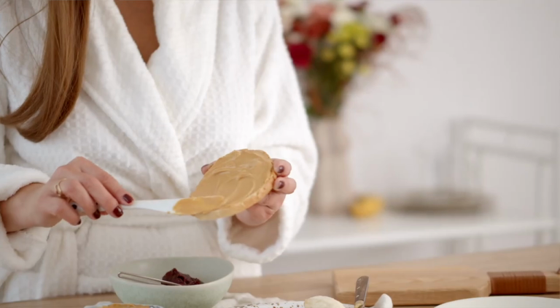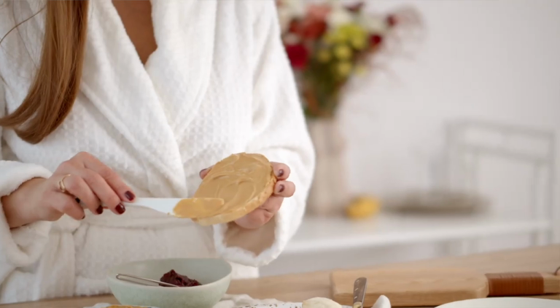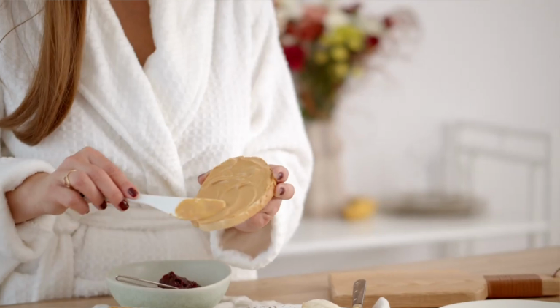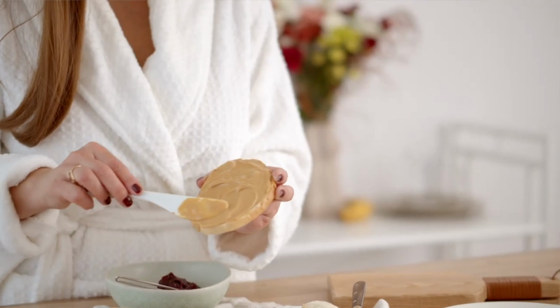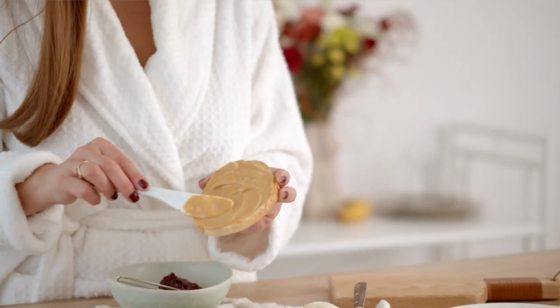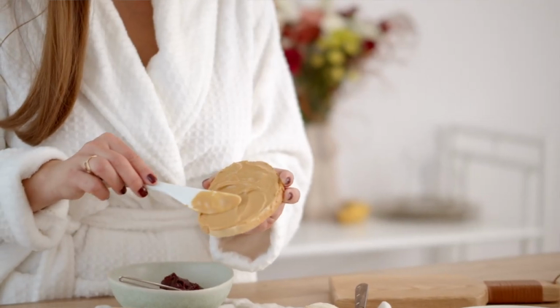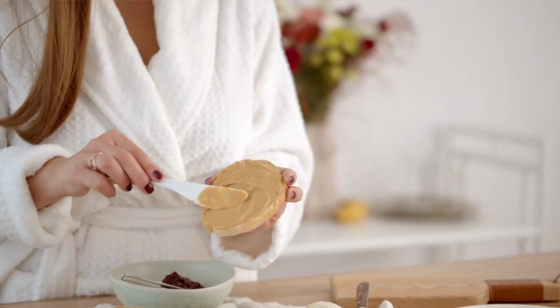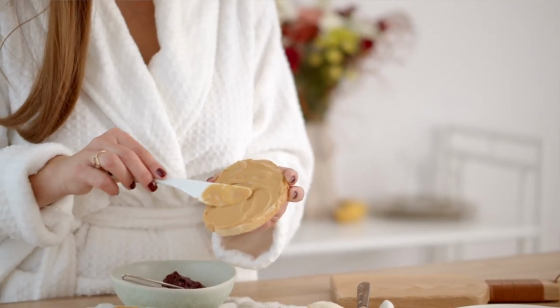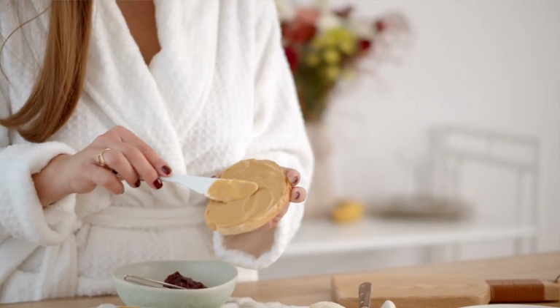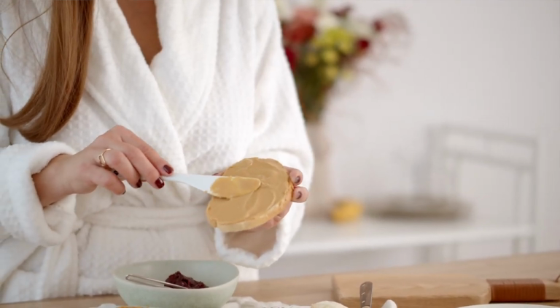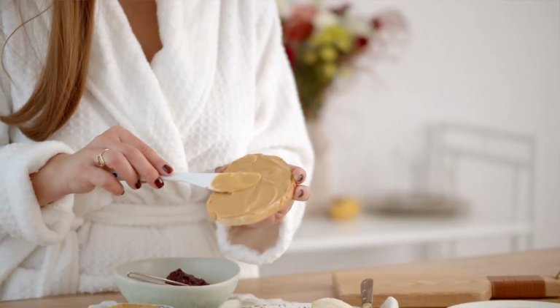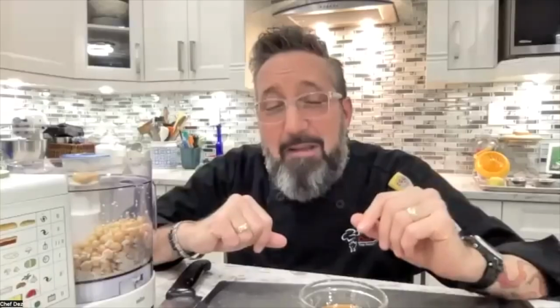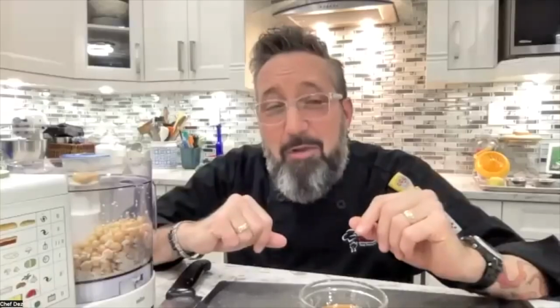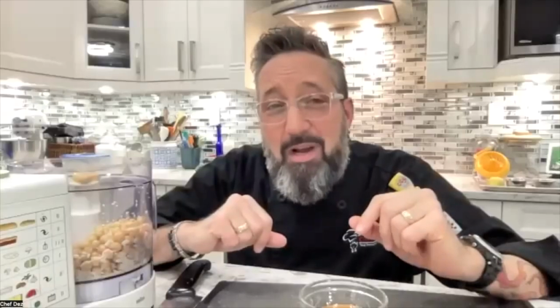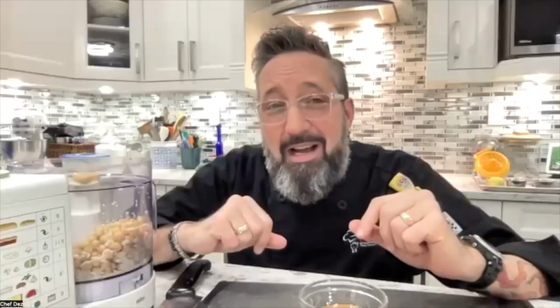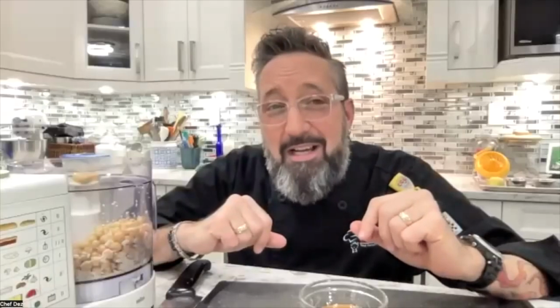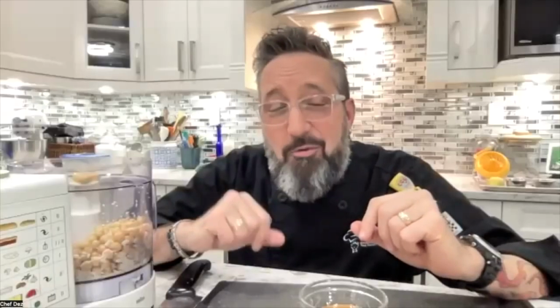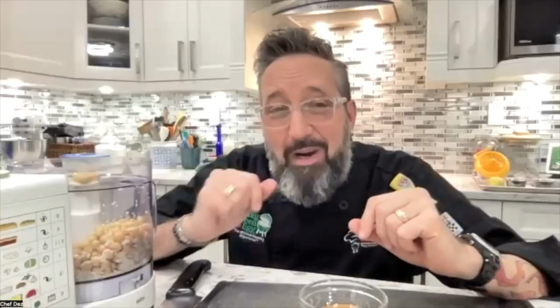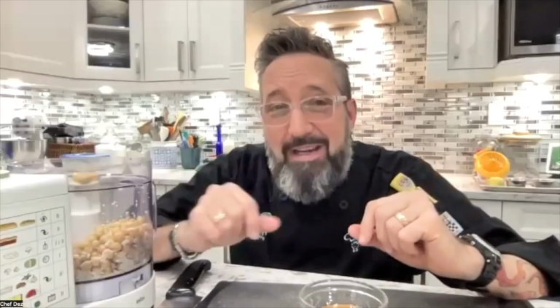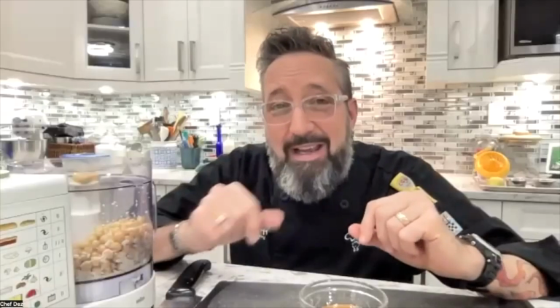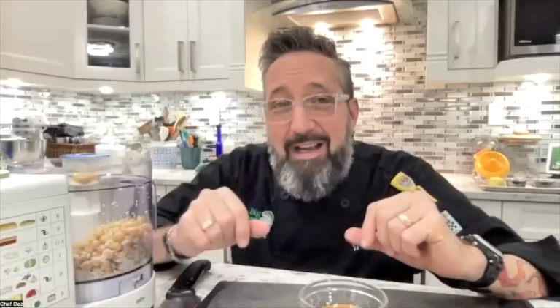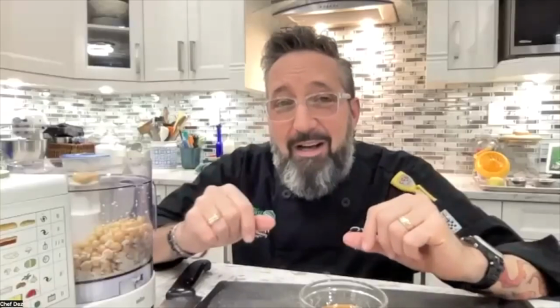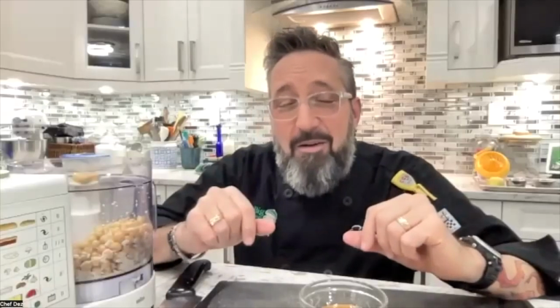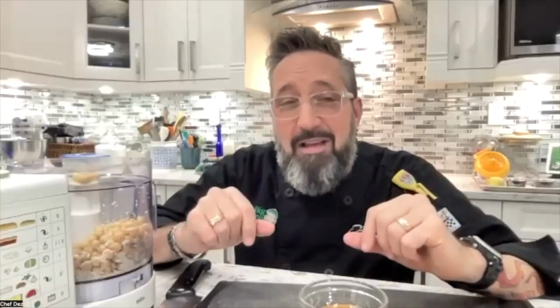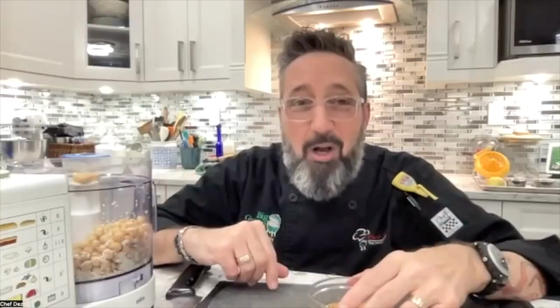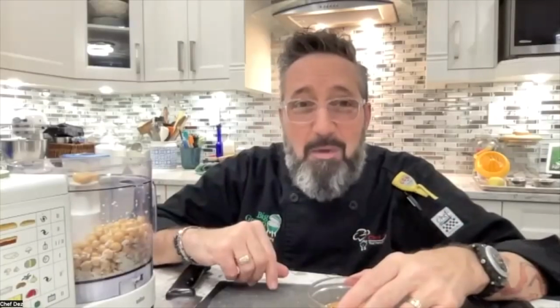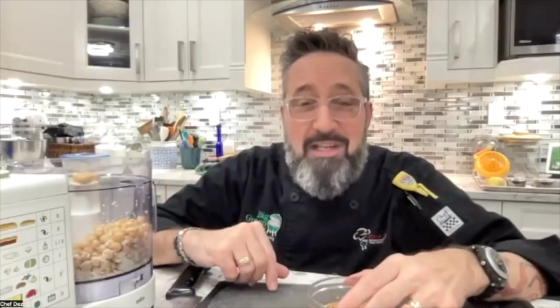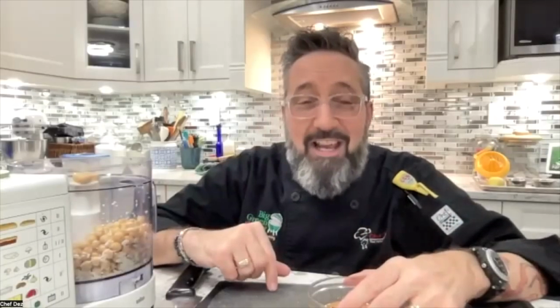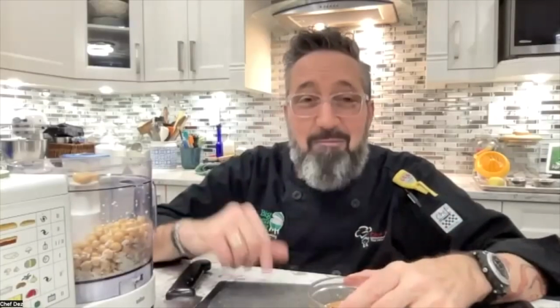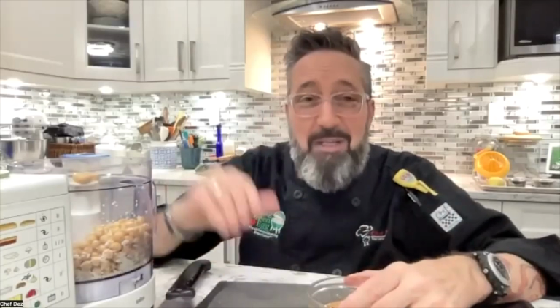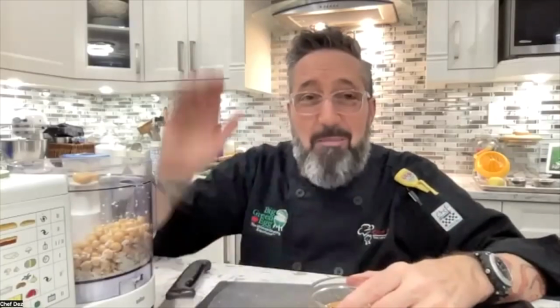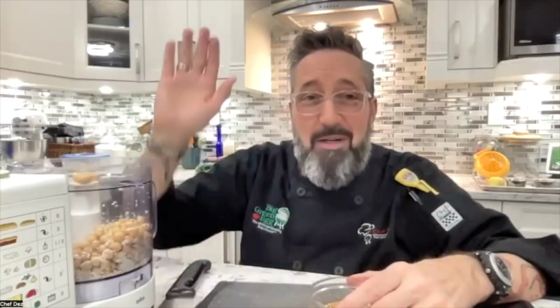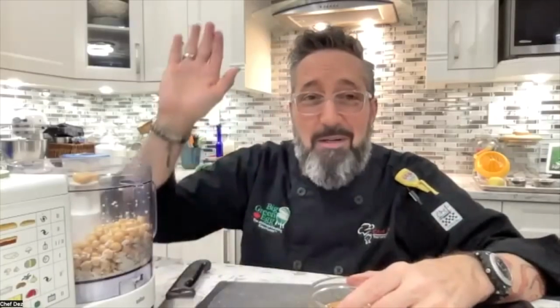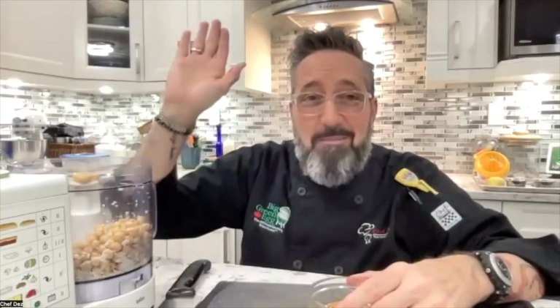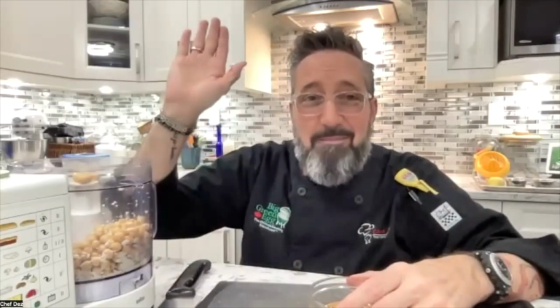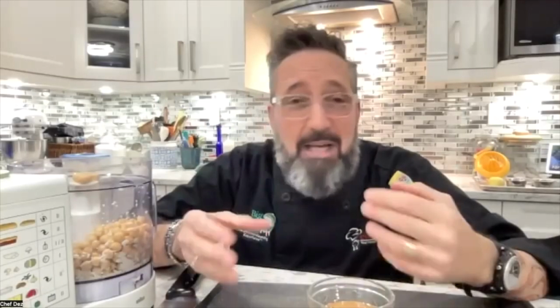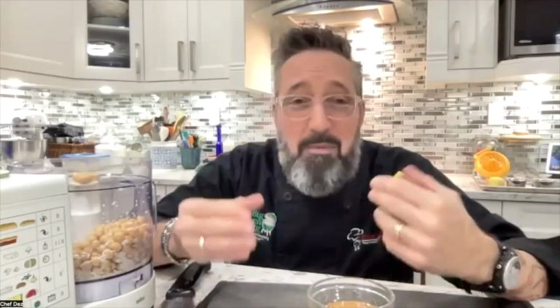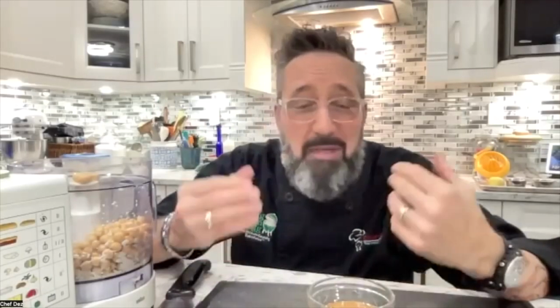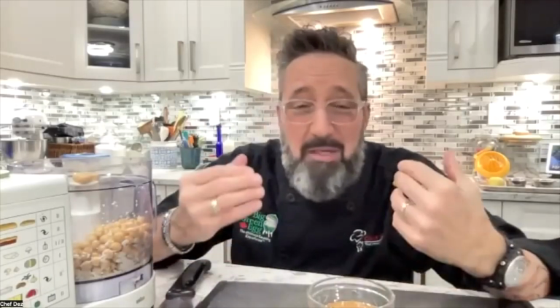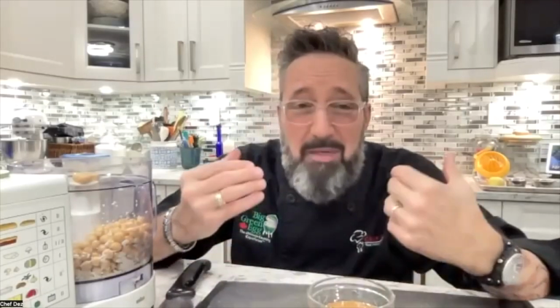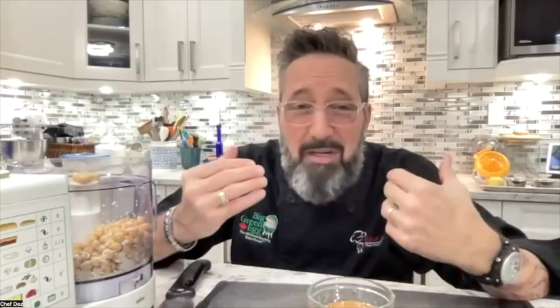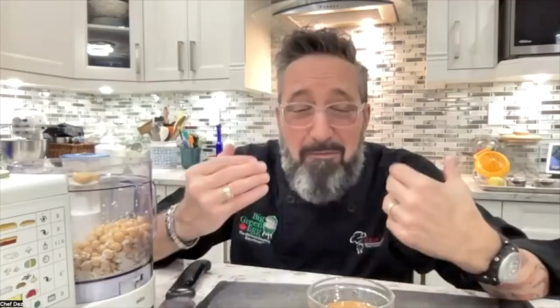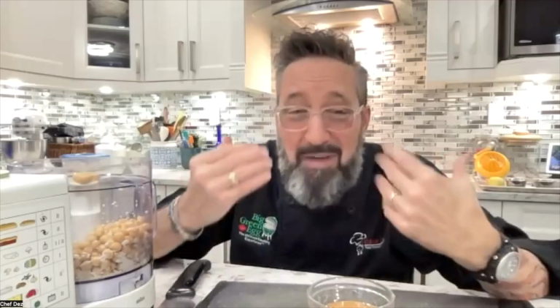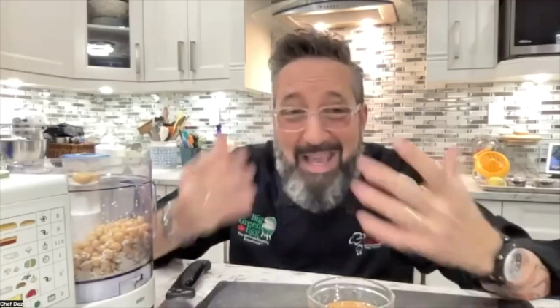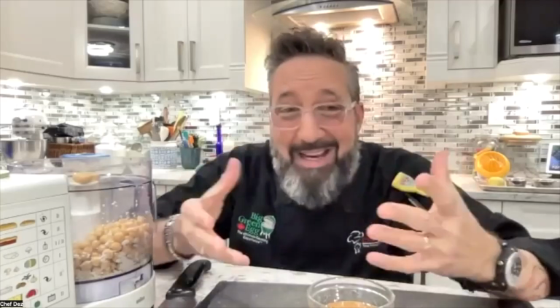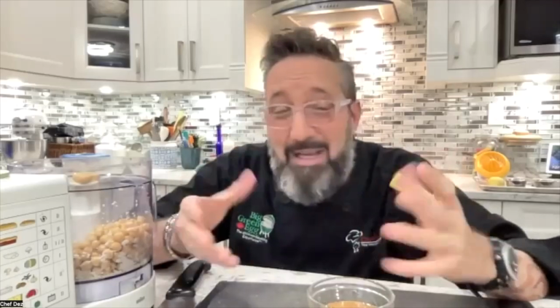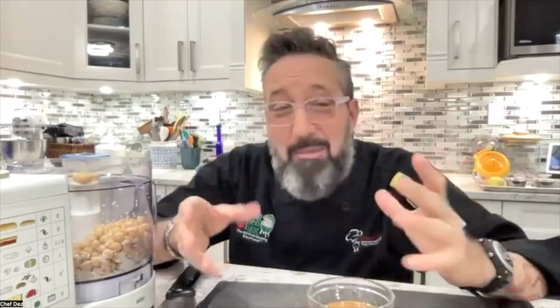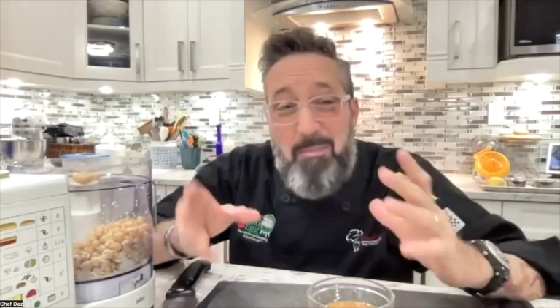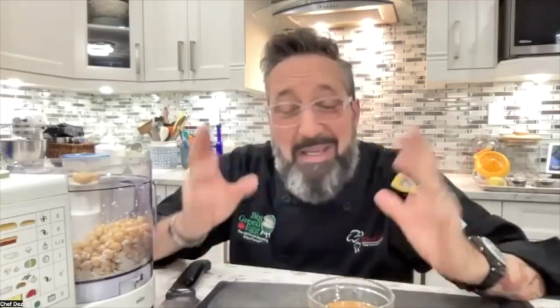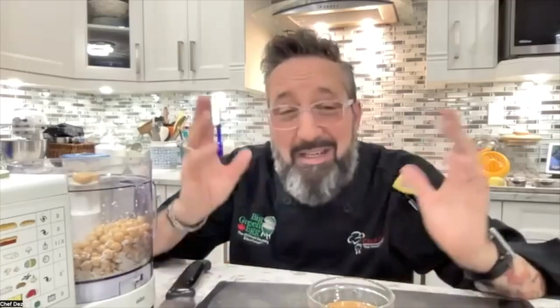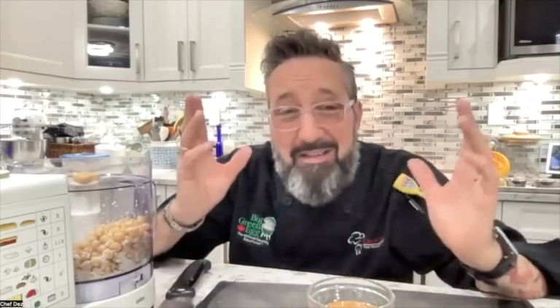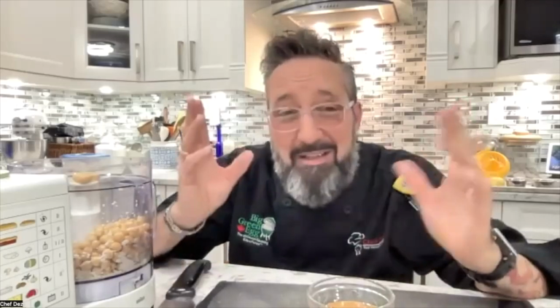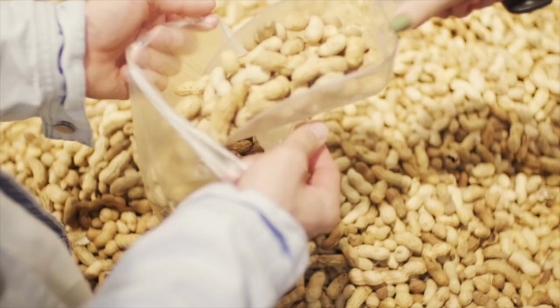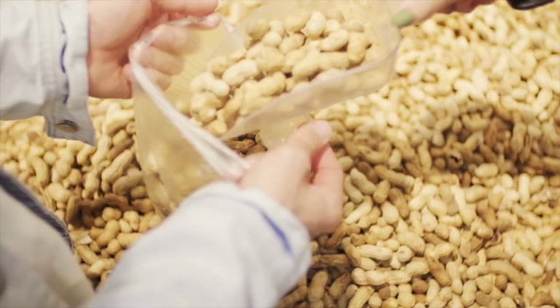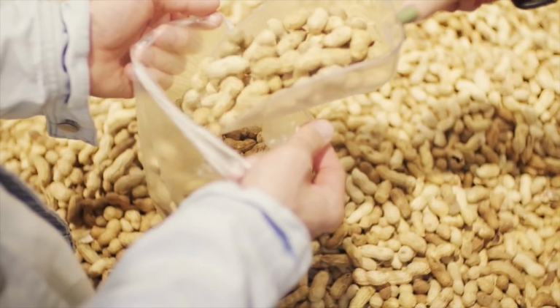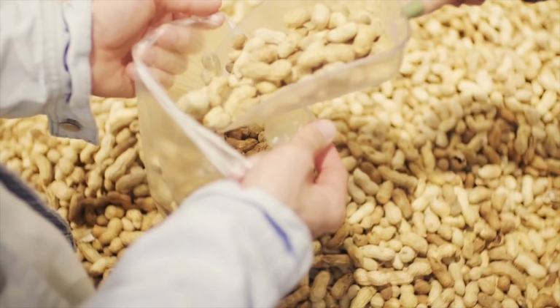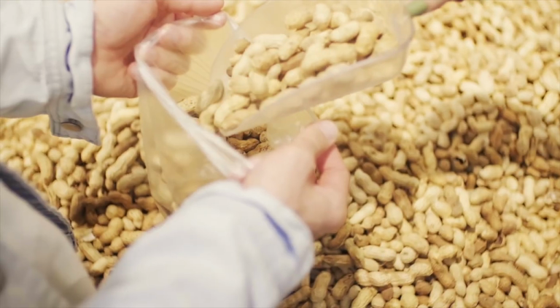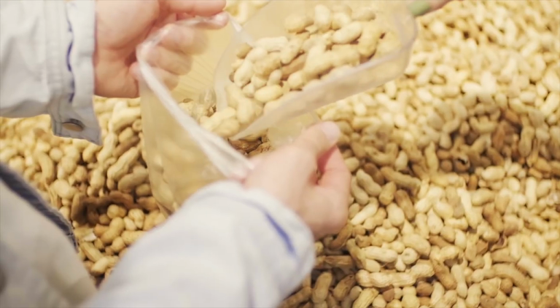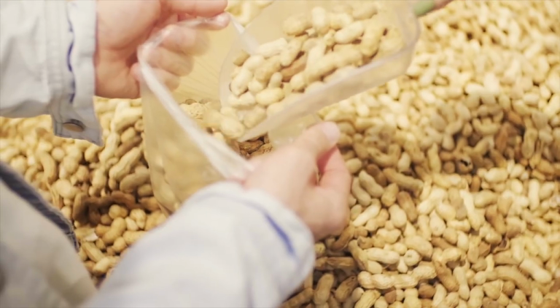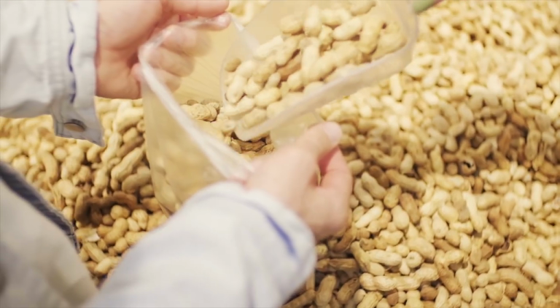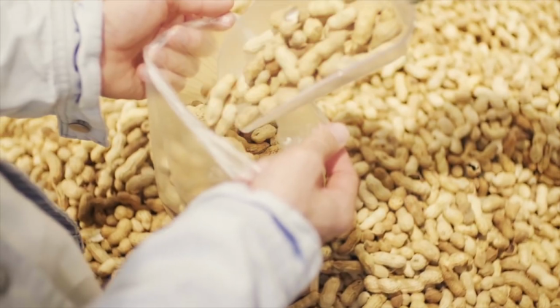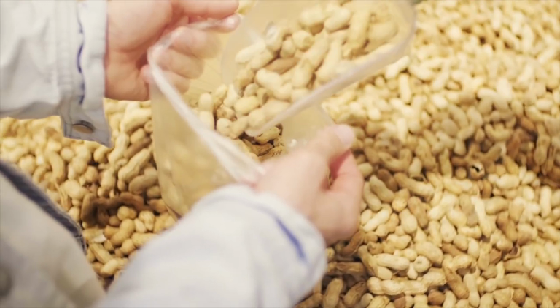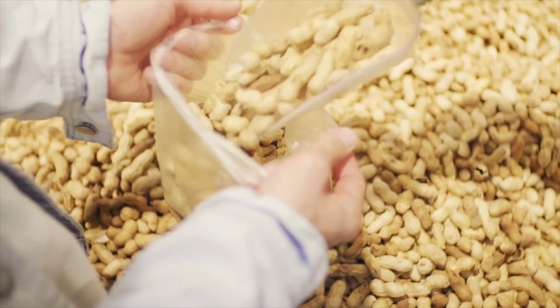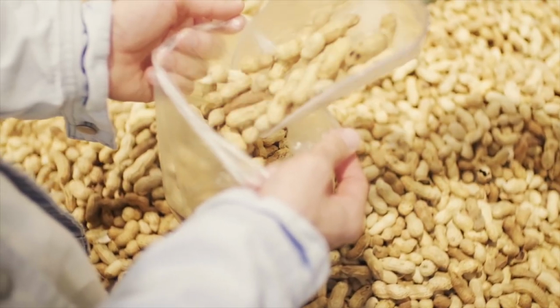Yes! Peanut butter. How many of you guys right now always have peanut butter? I'm a peanut butter fanatic. I'm a peanut aficionado. I love peanuts.